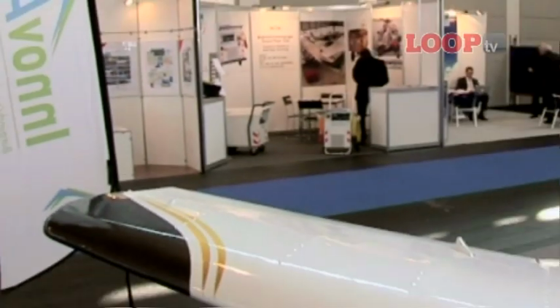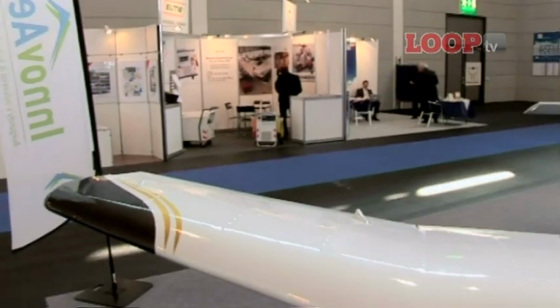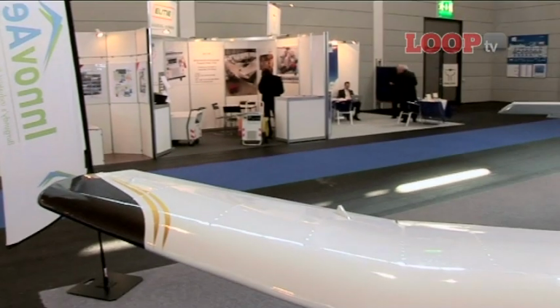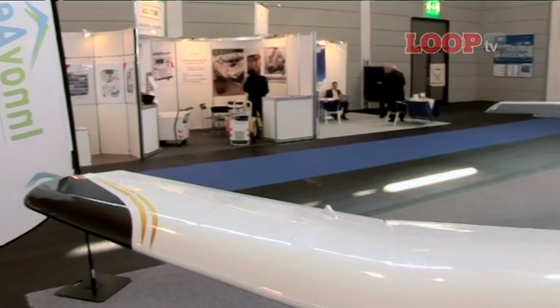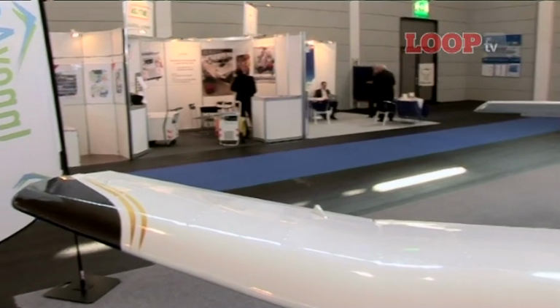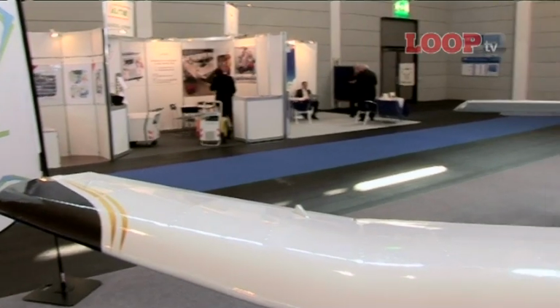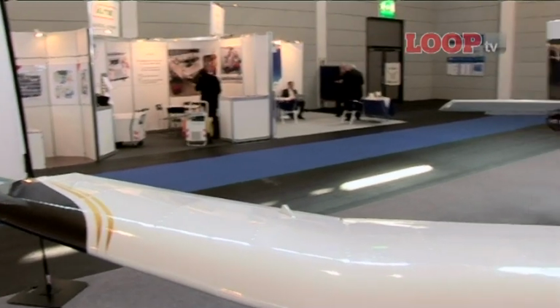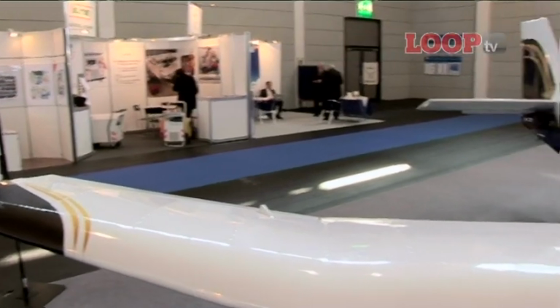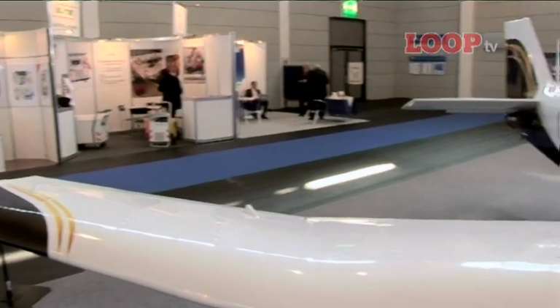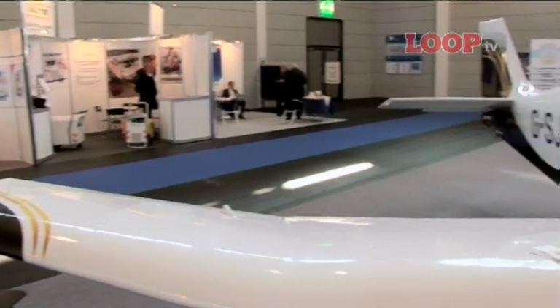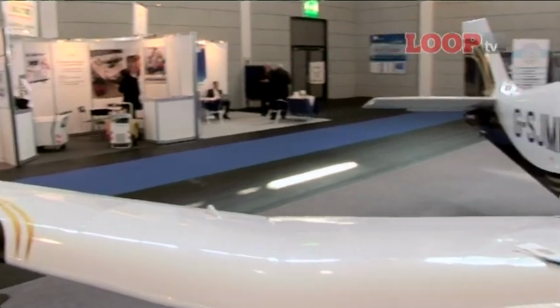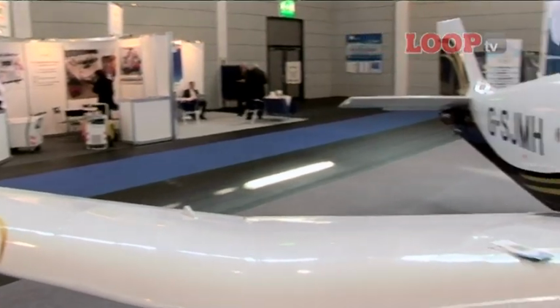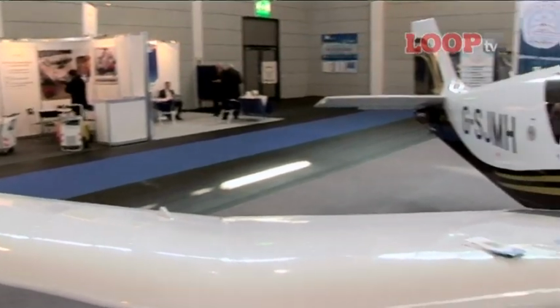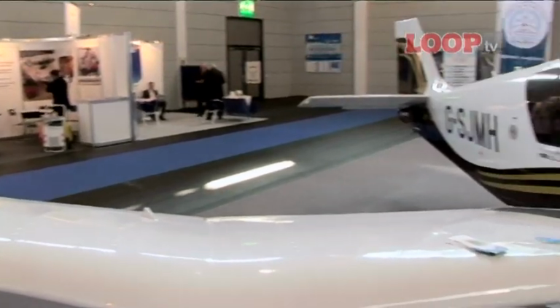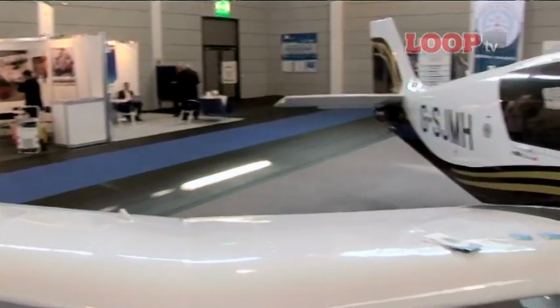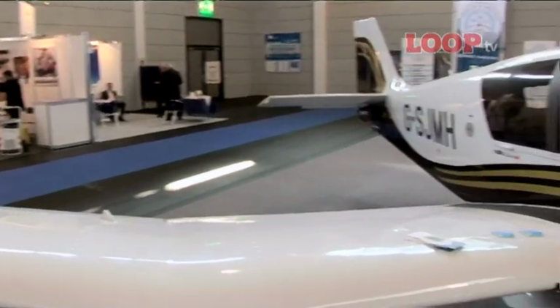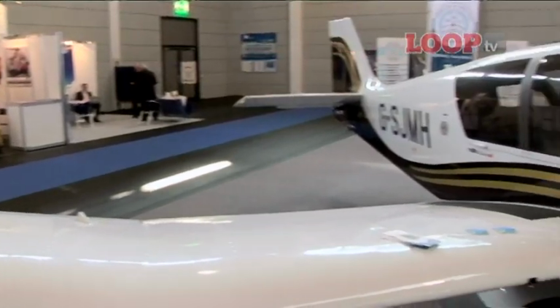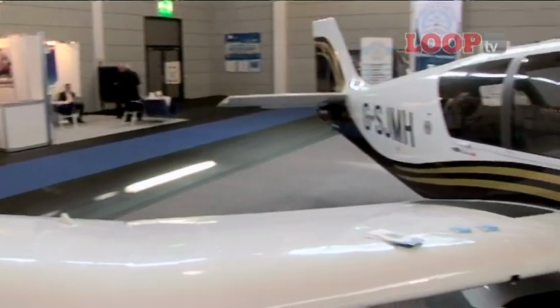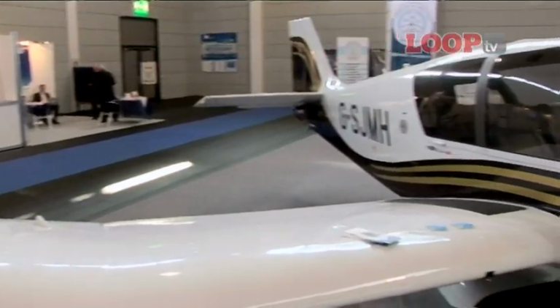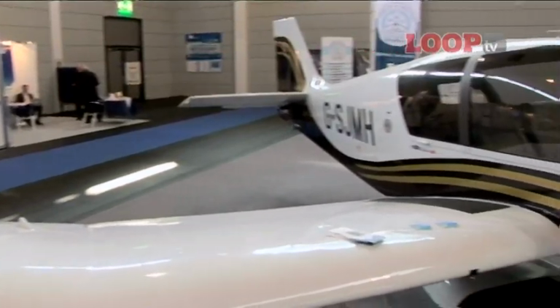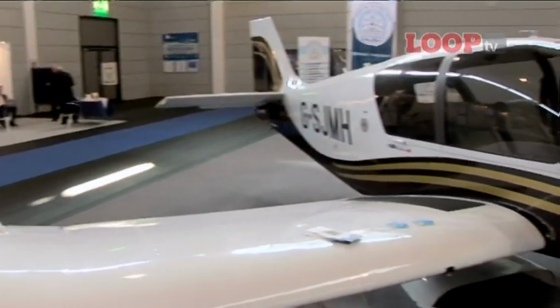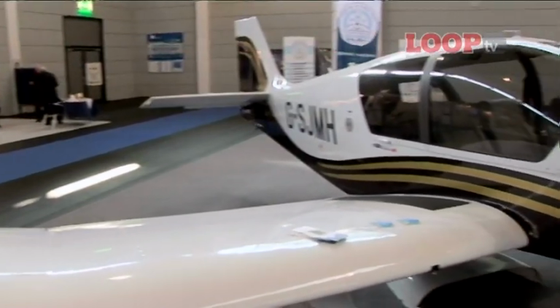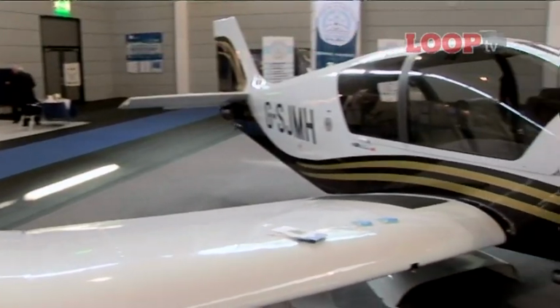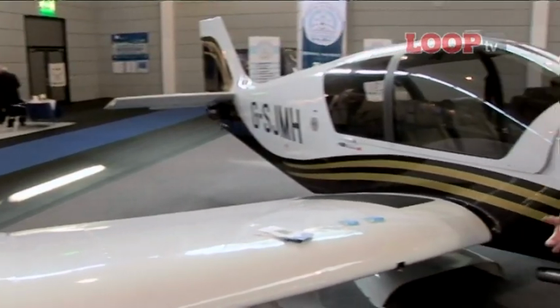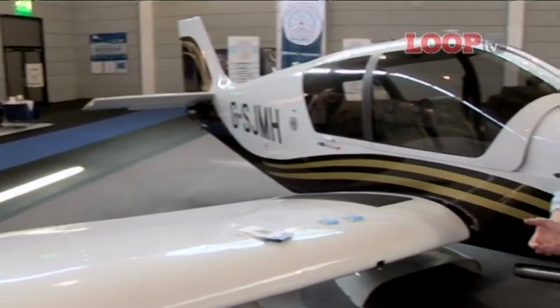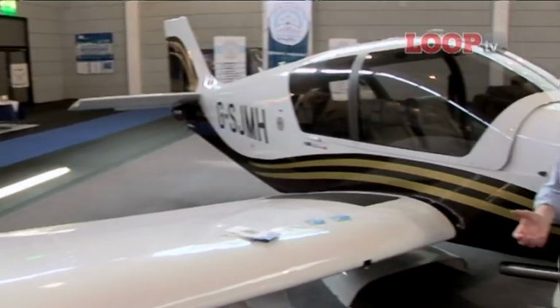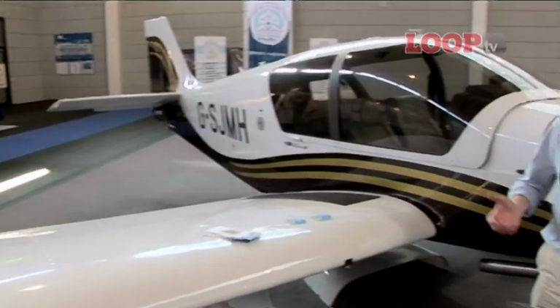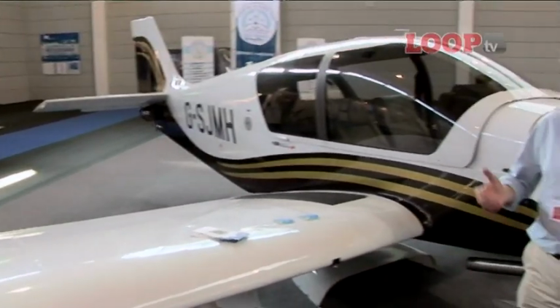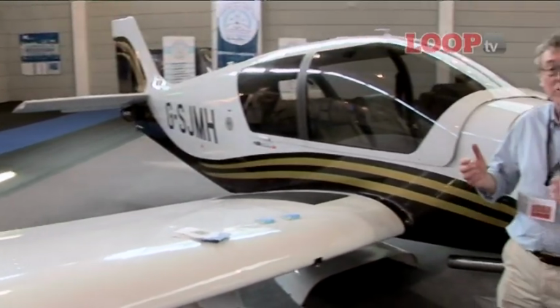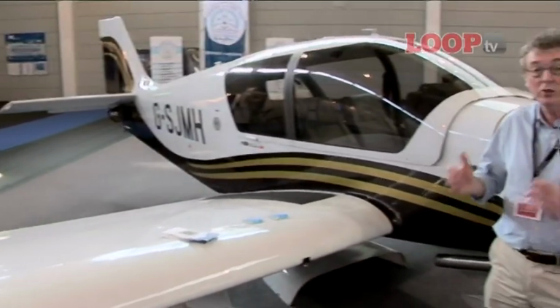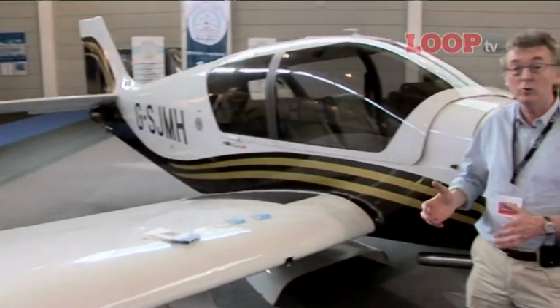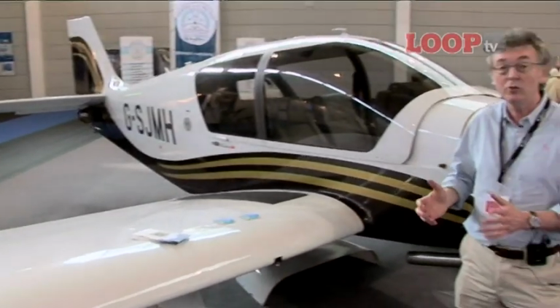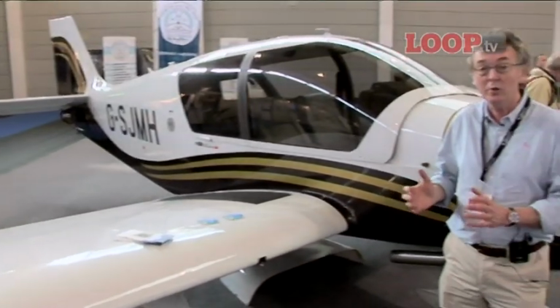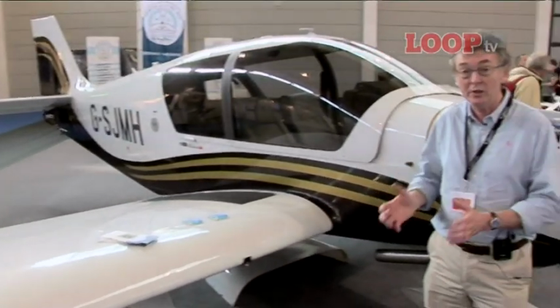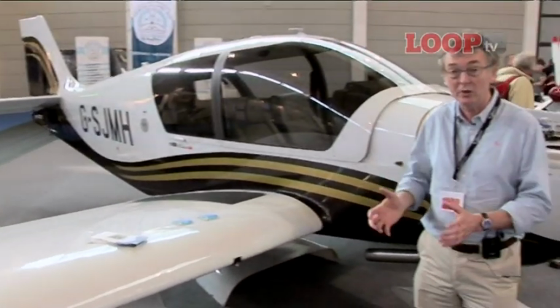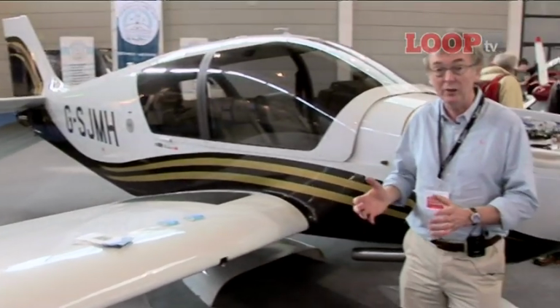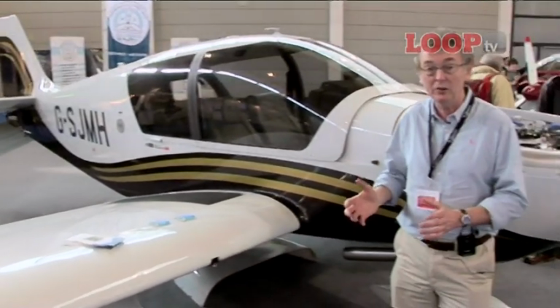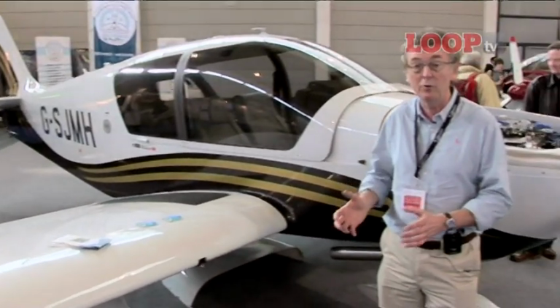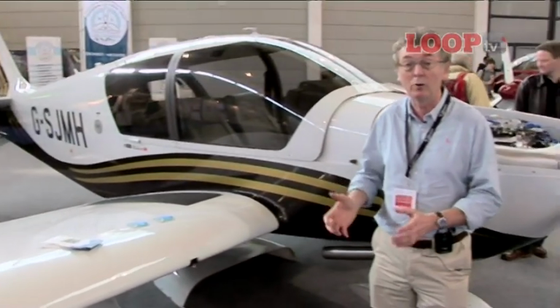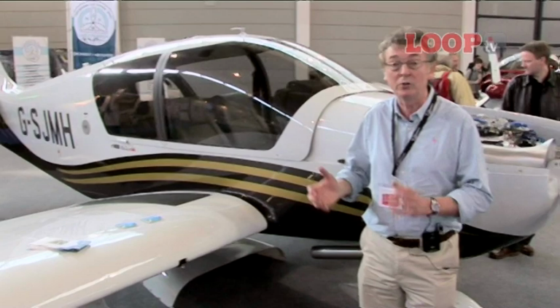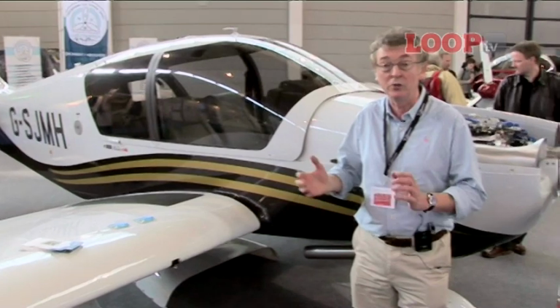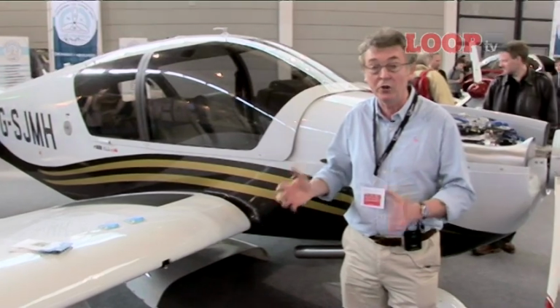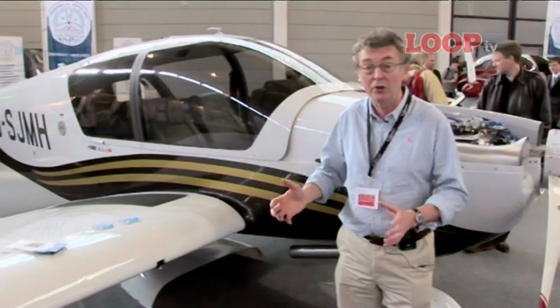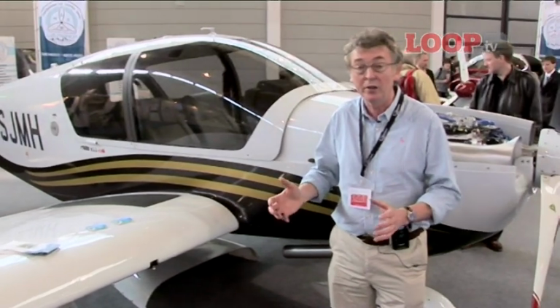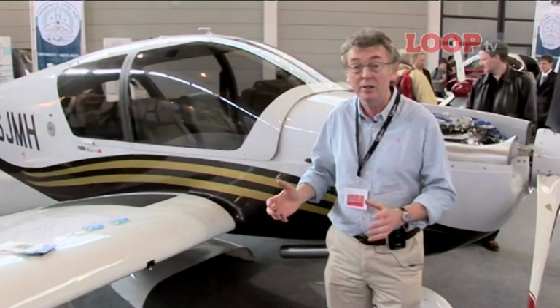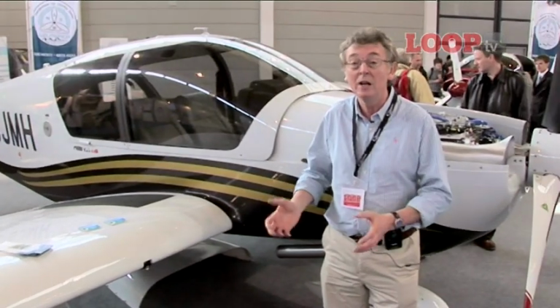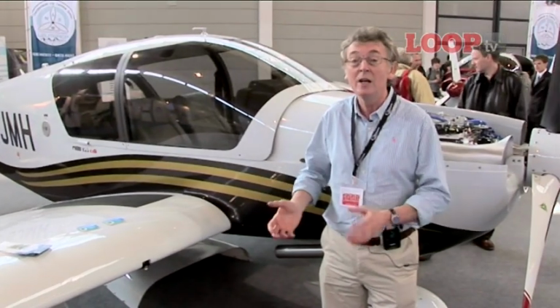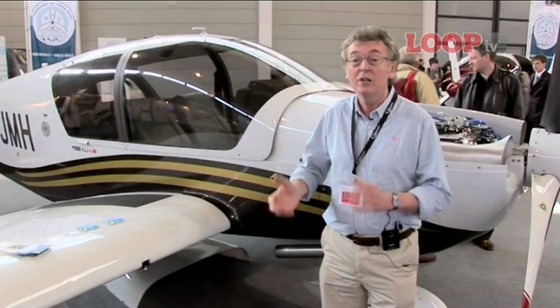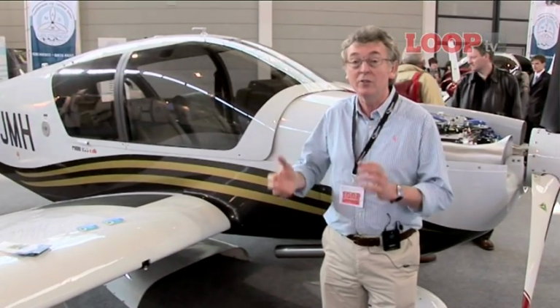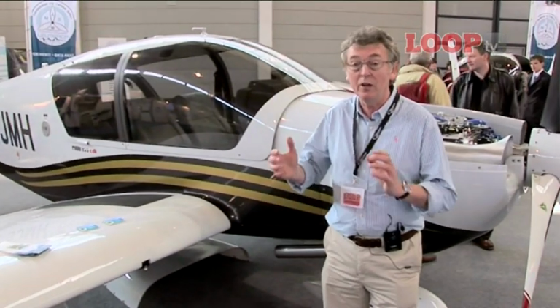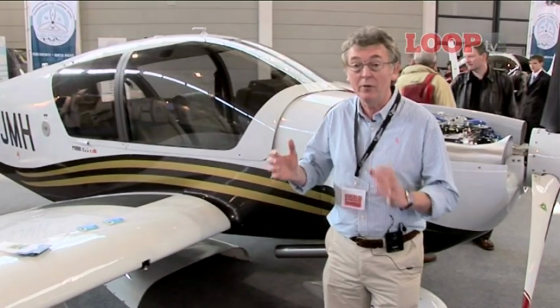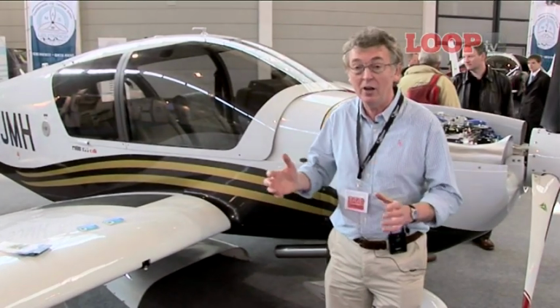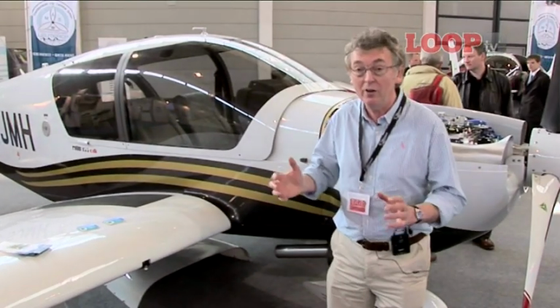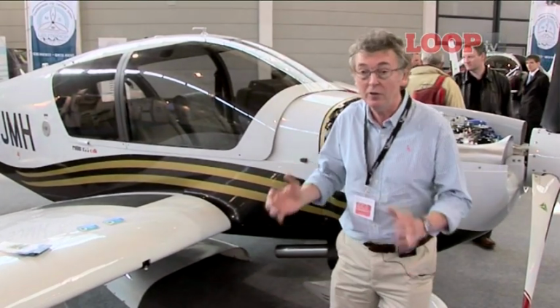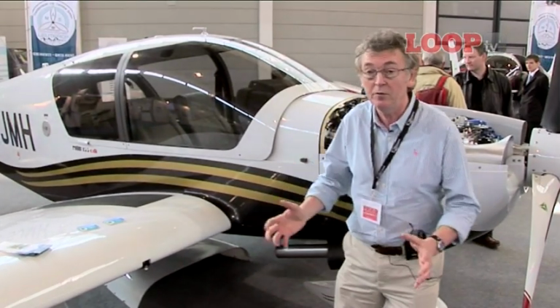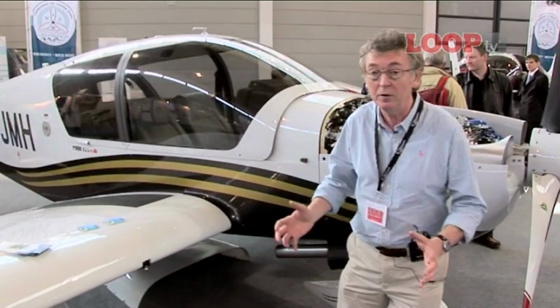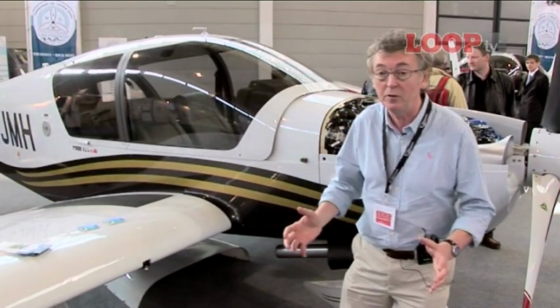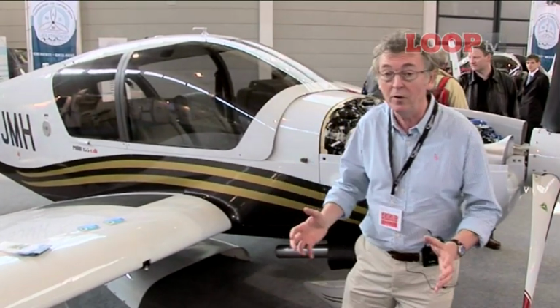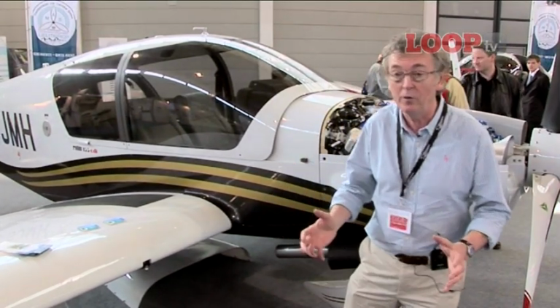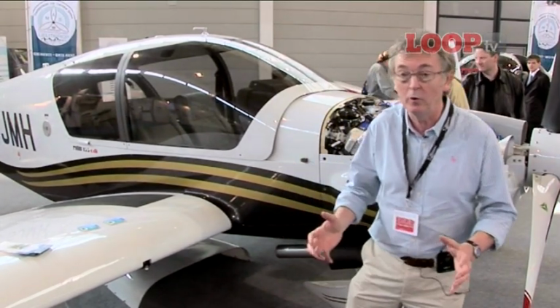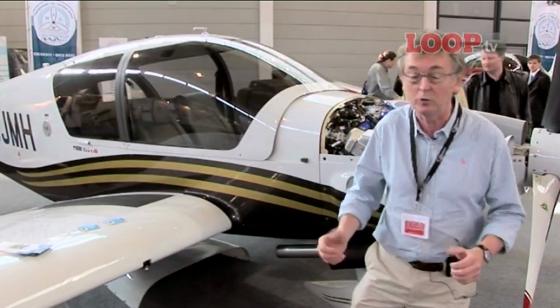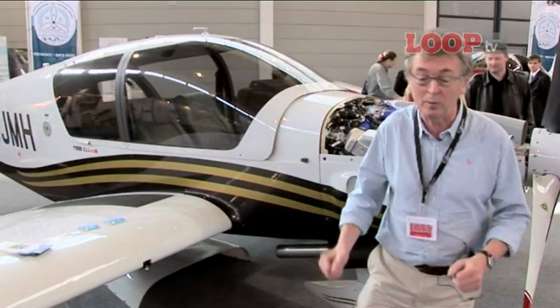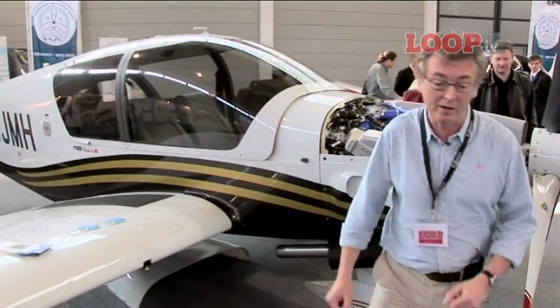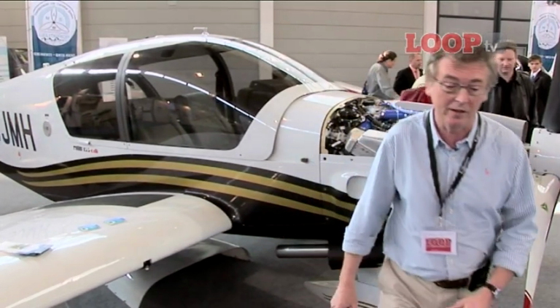In at number 6 is the DR400 from Rubber, fitted with the new 2.0L engine from Centurion, delivering a hundred and fifty-five horsepower.